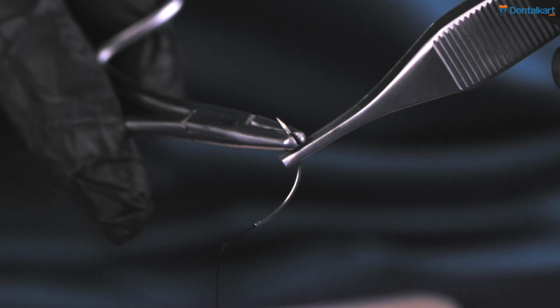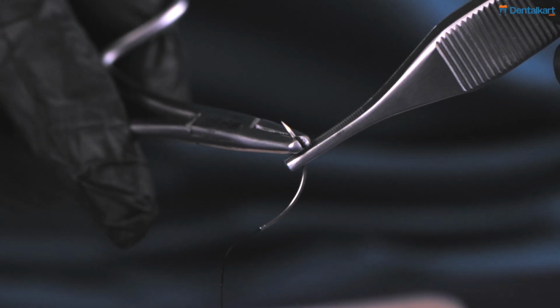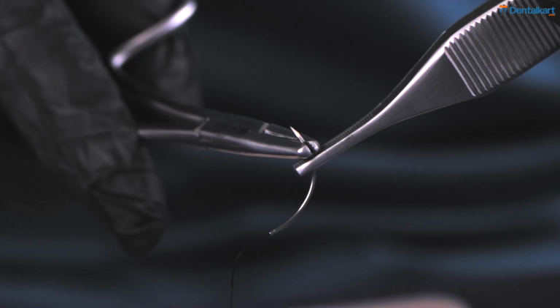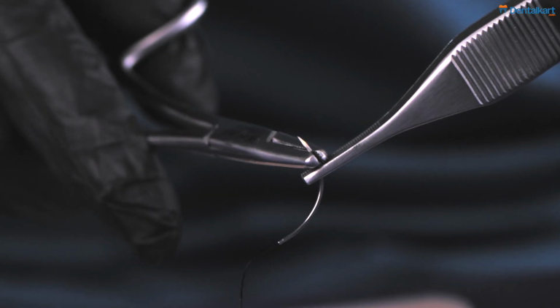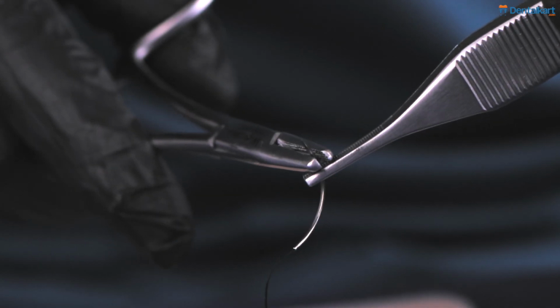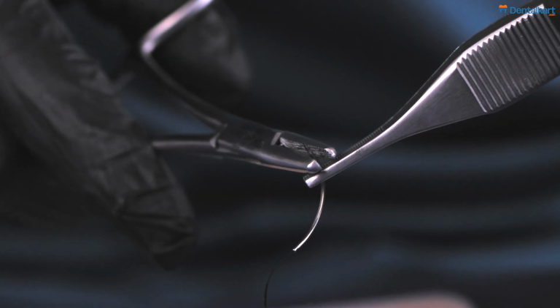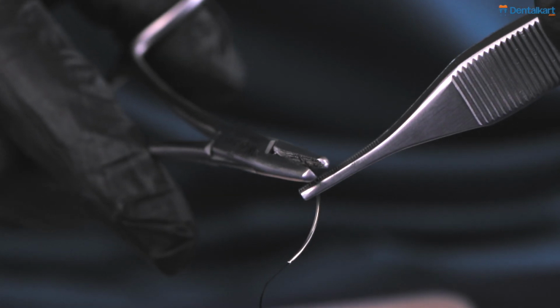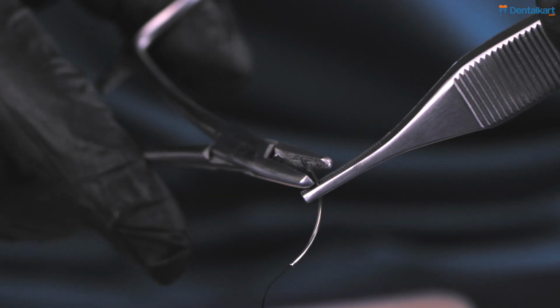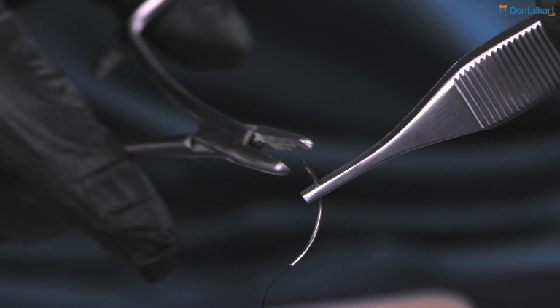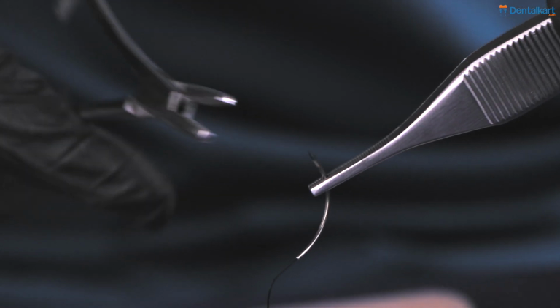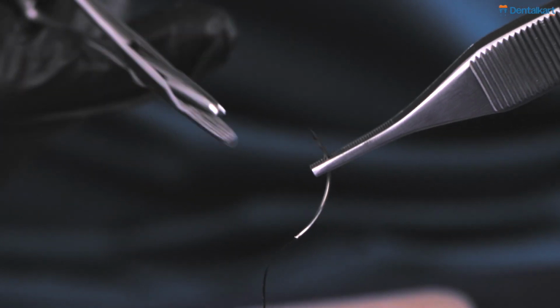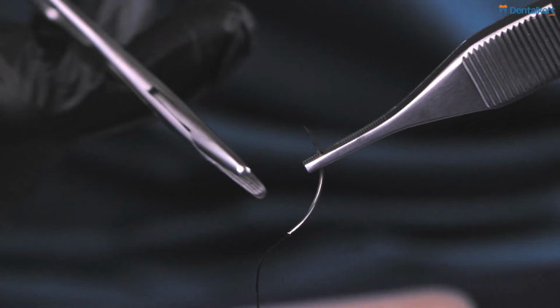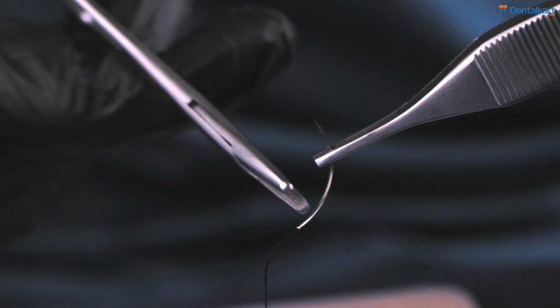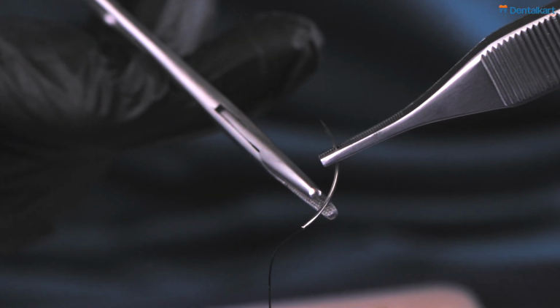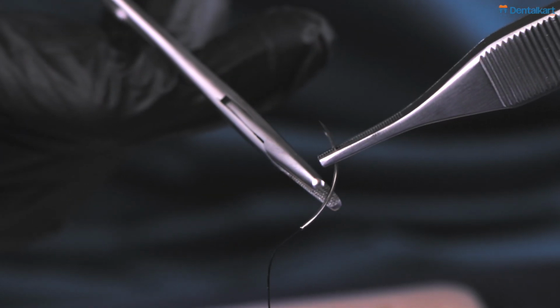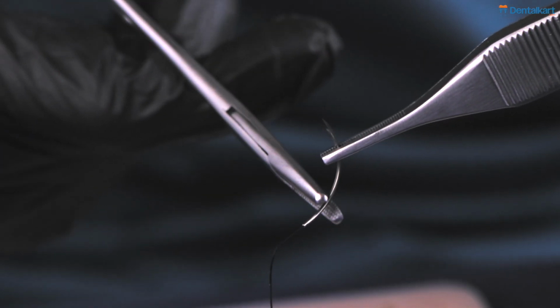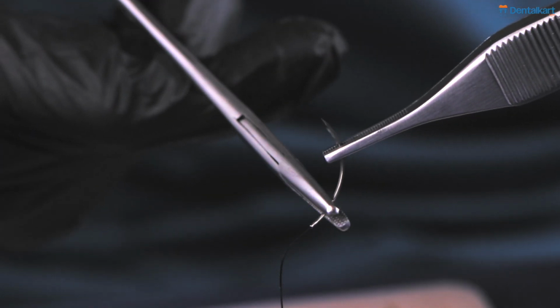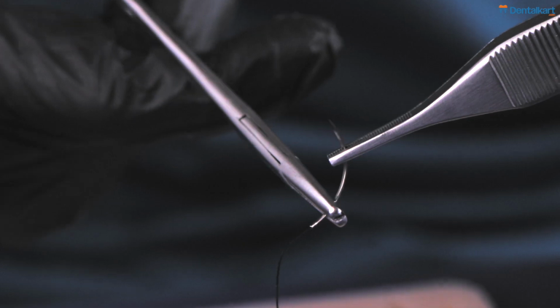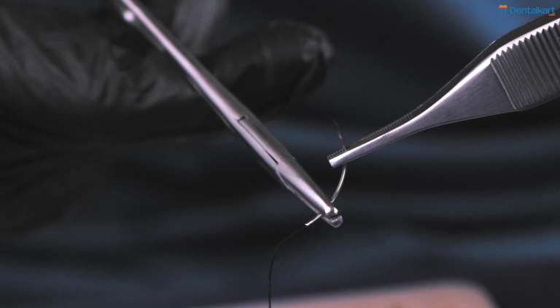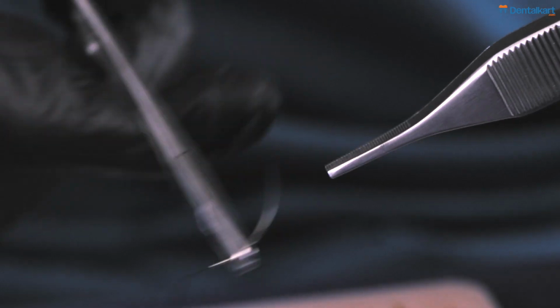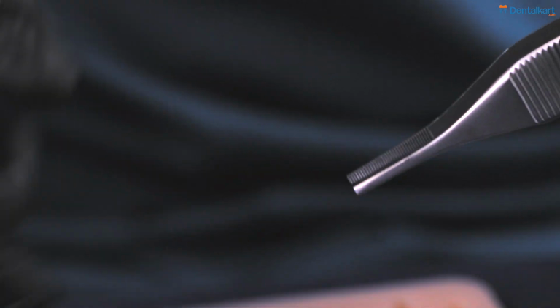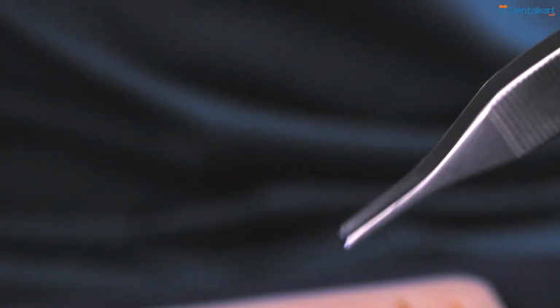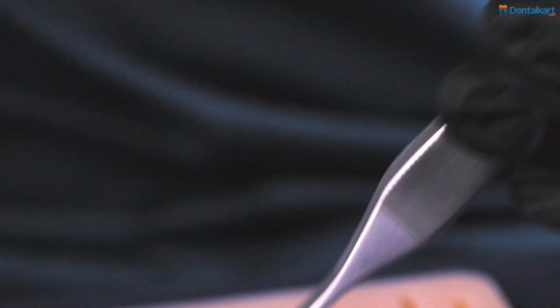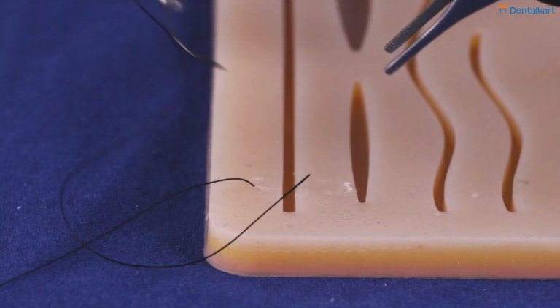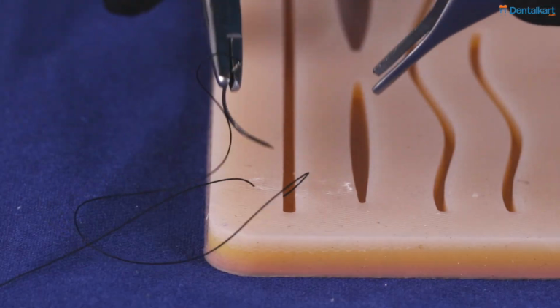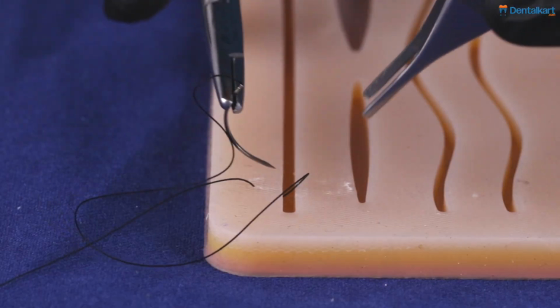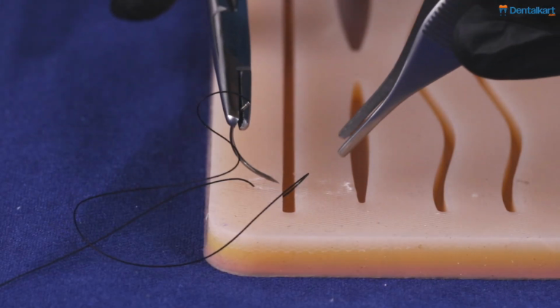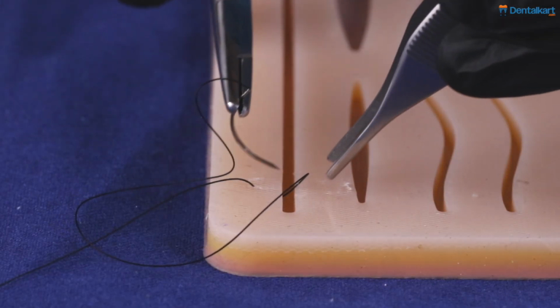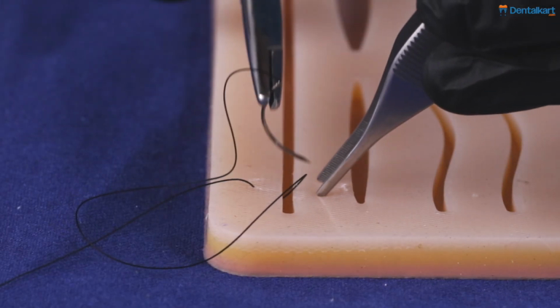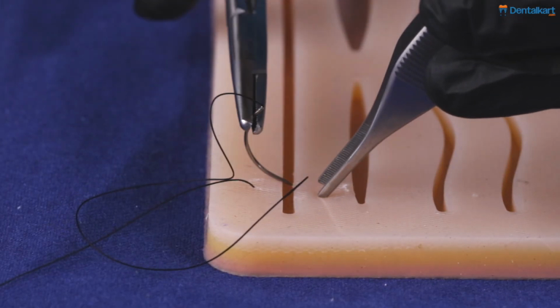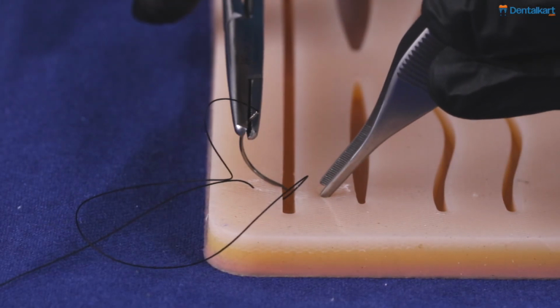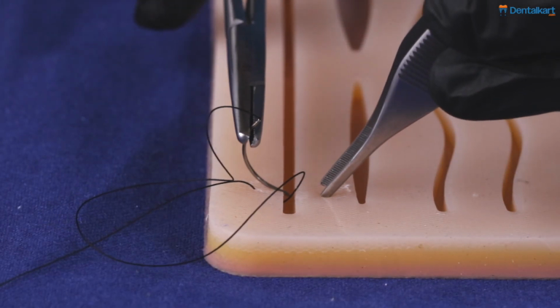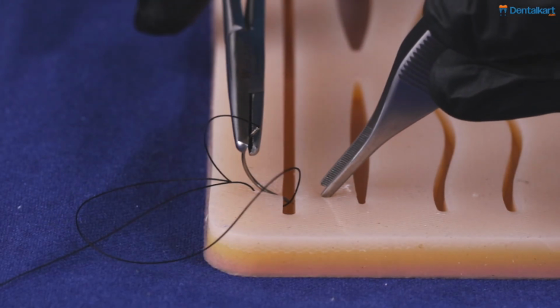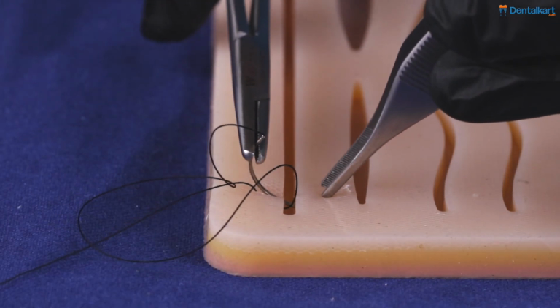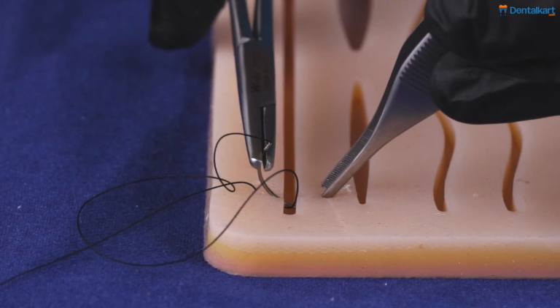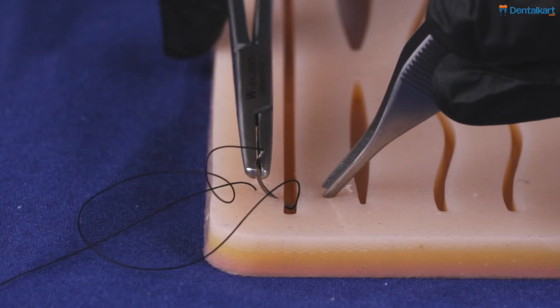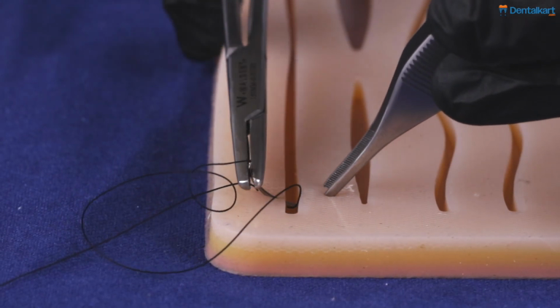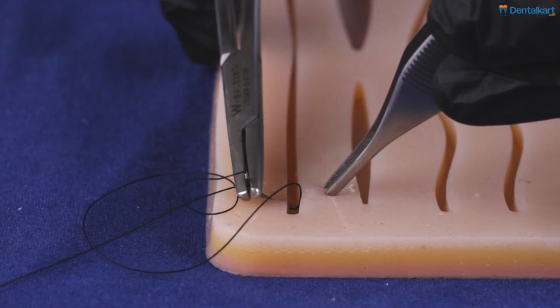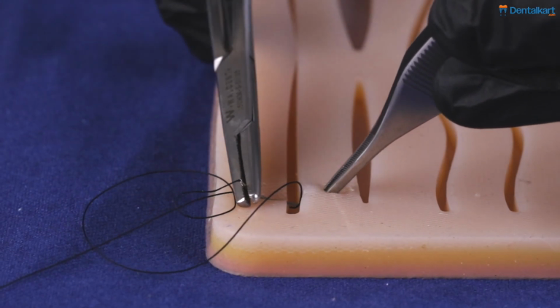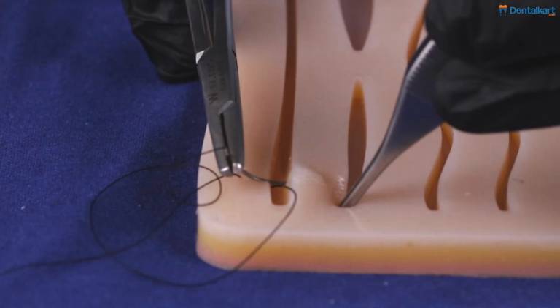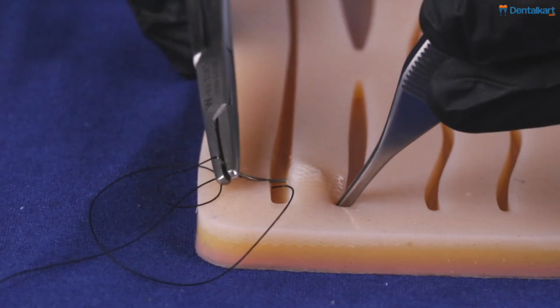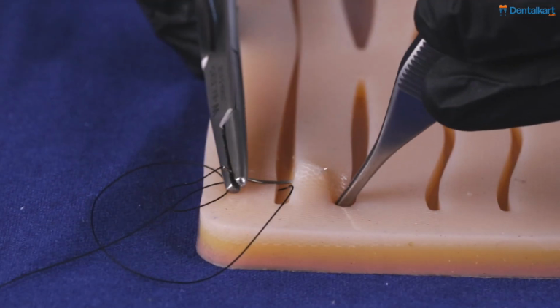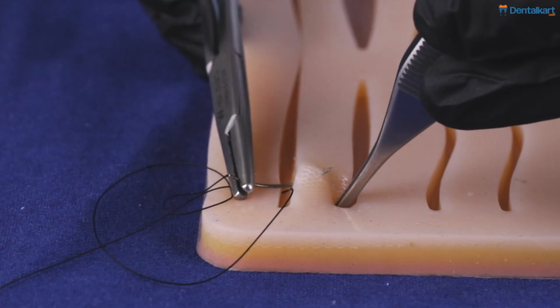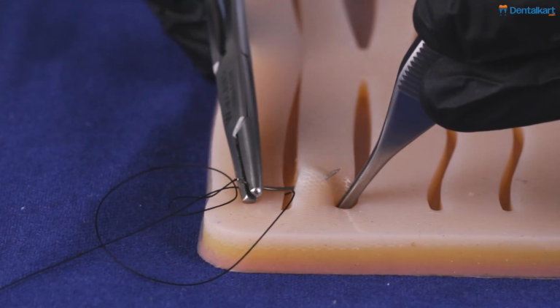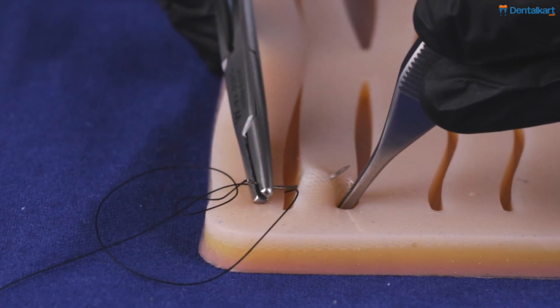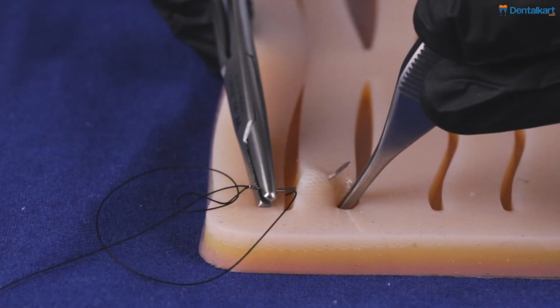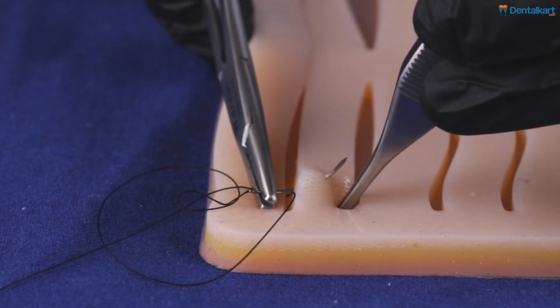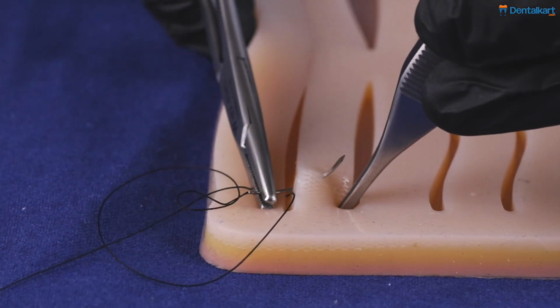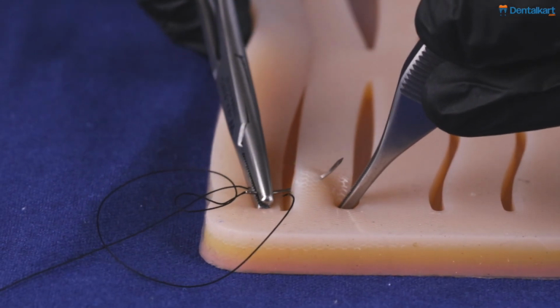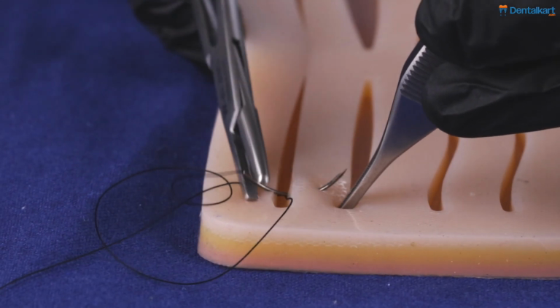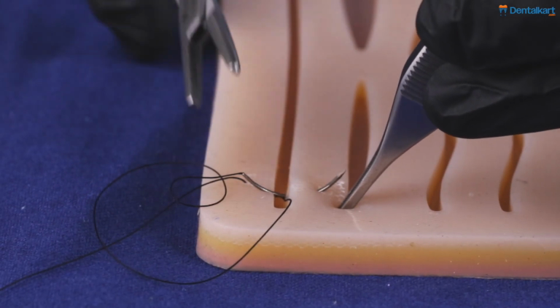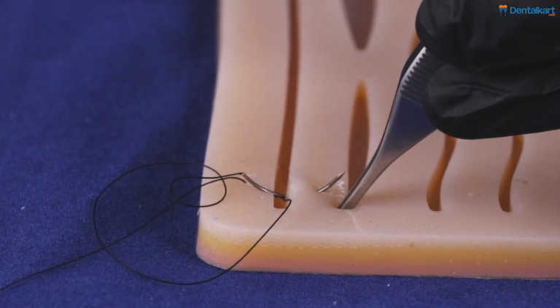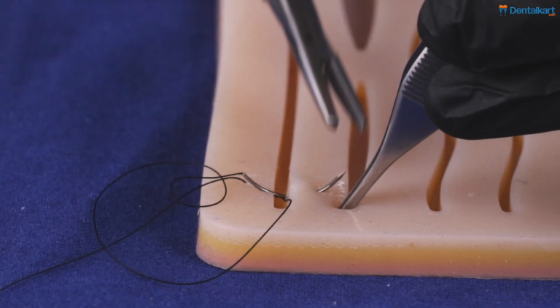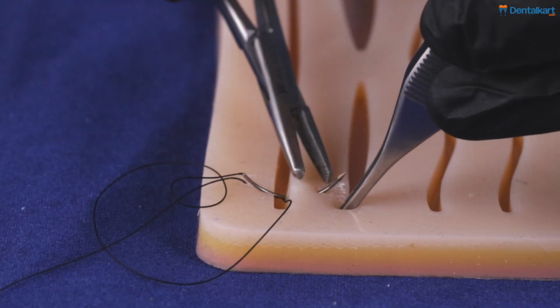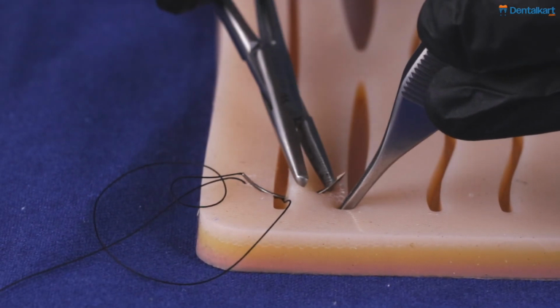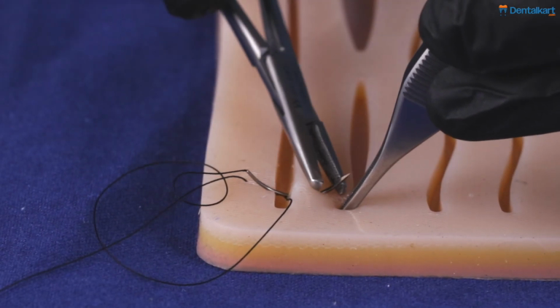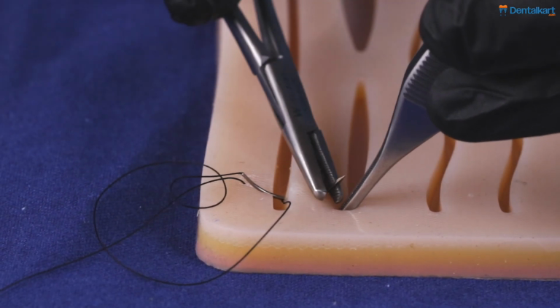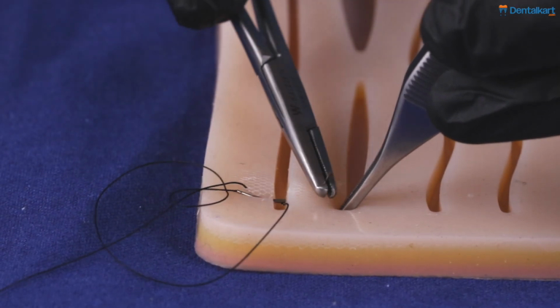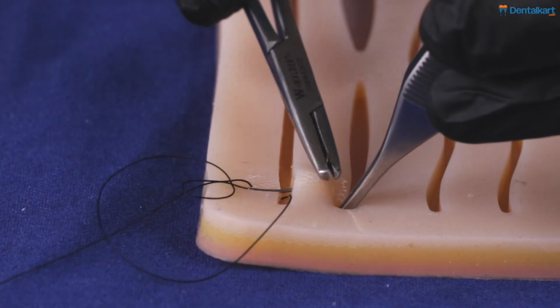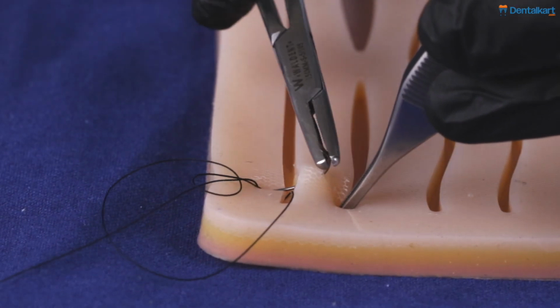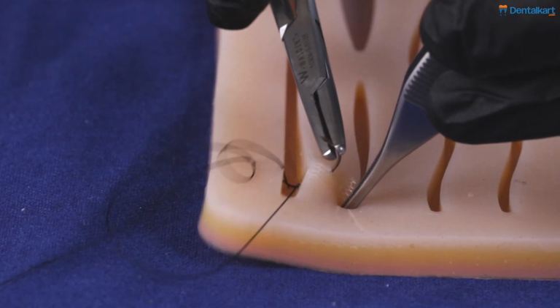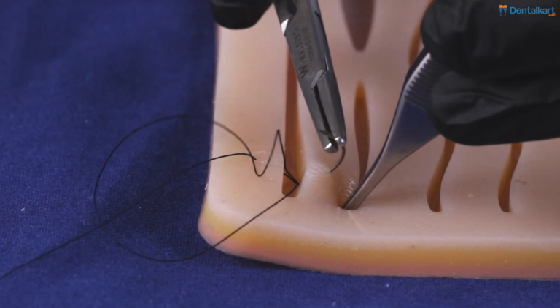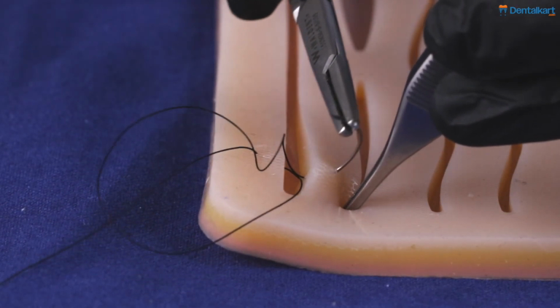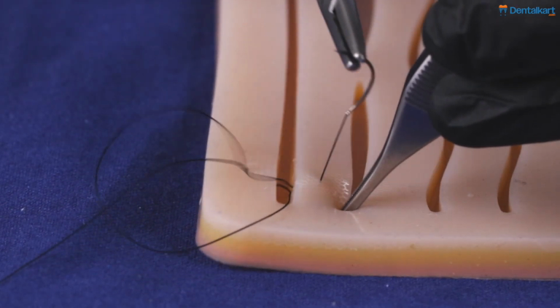The main point is to use wrist motion to take the bite, so that you don't damage the tissue from translatory motion.